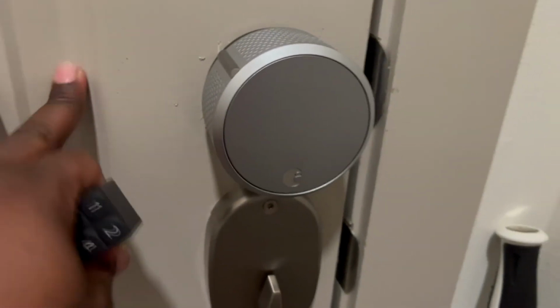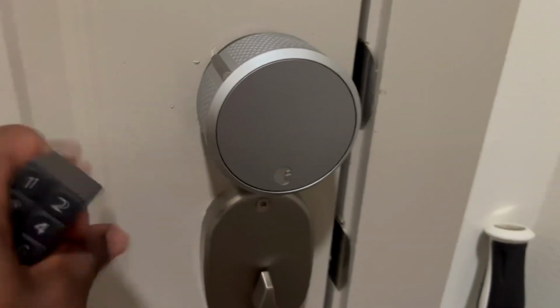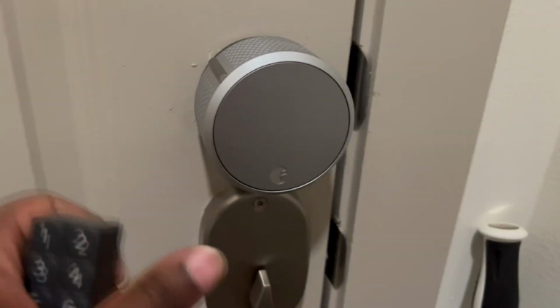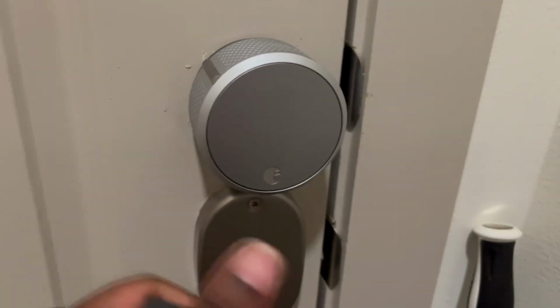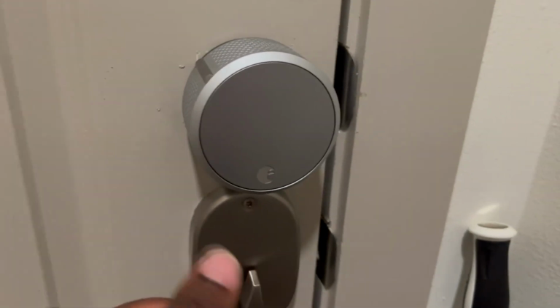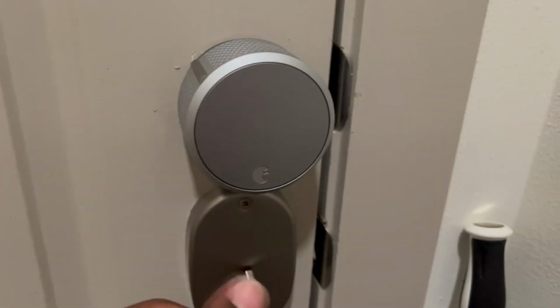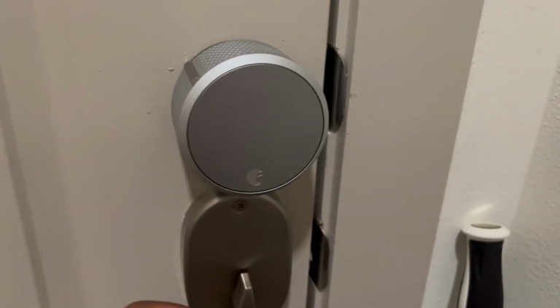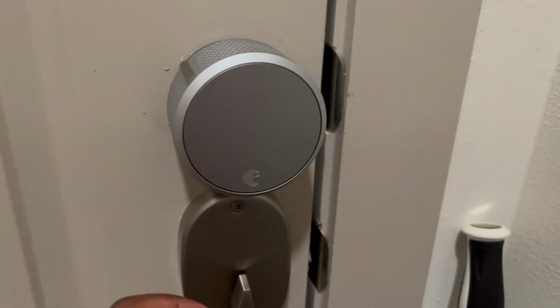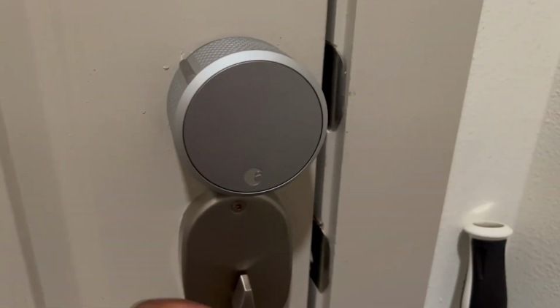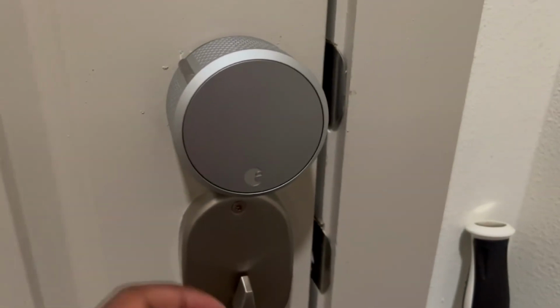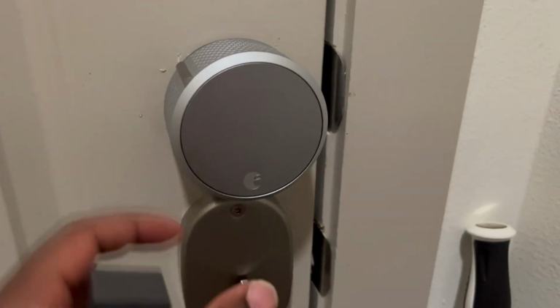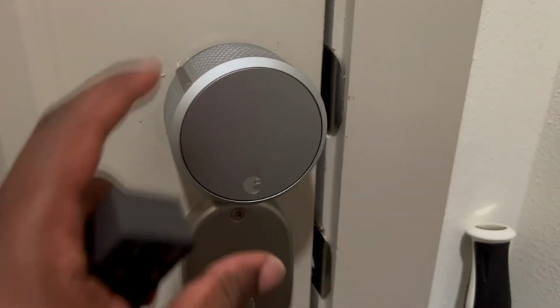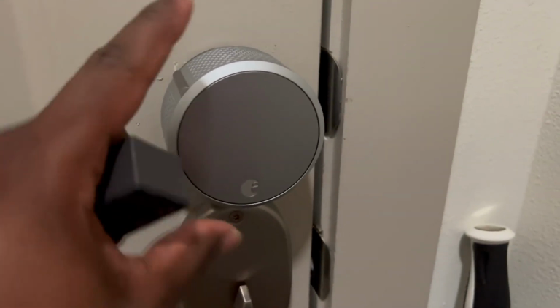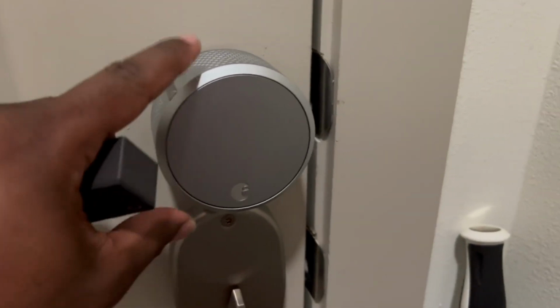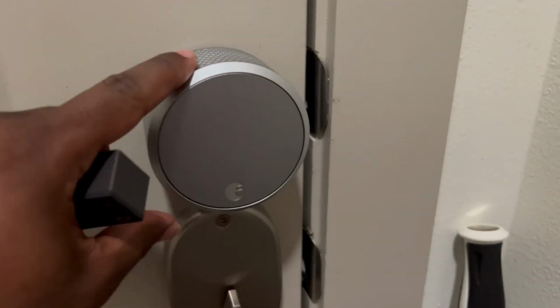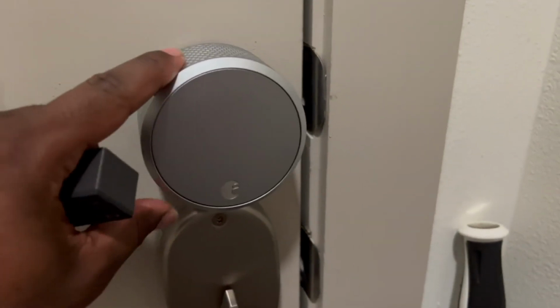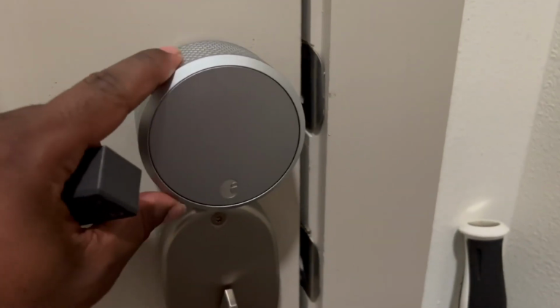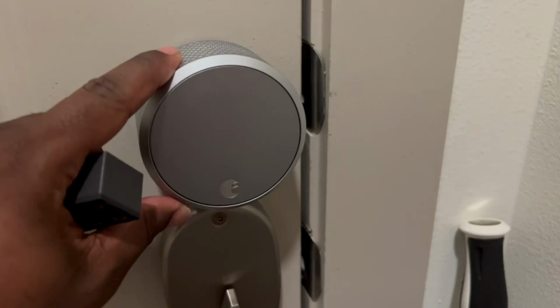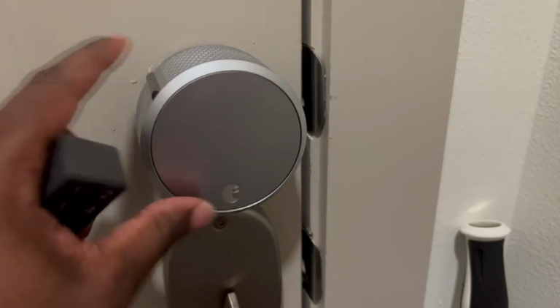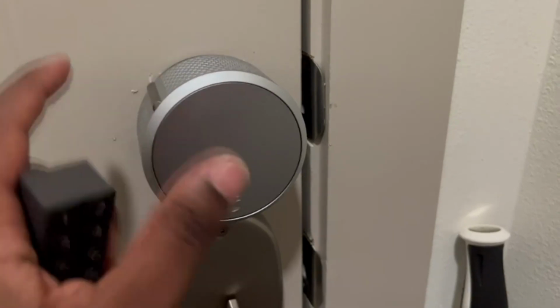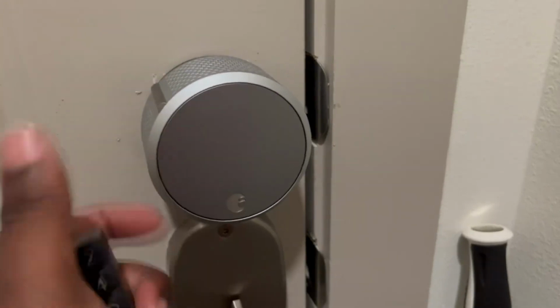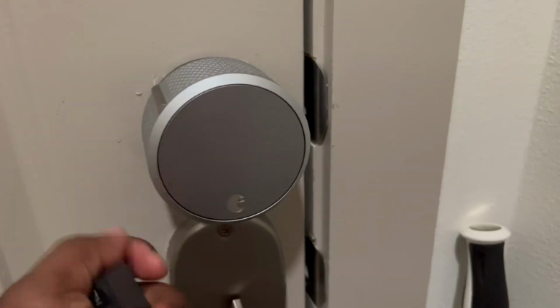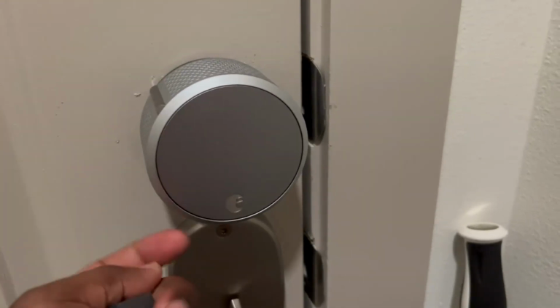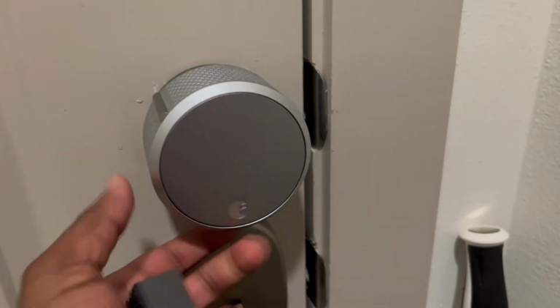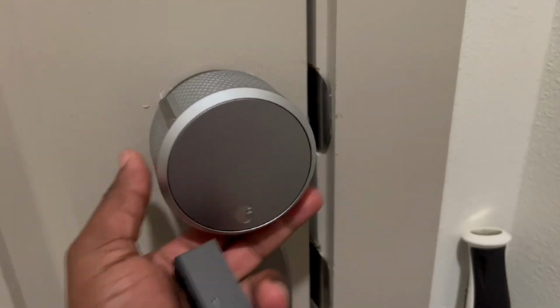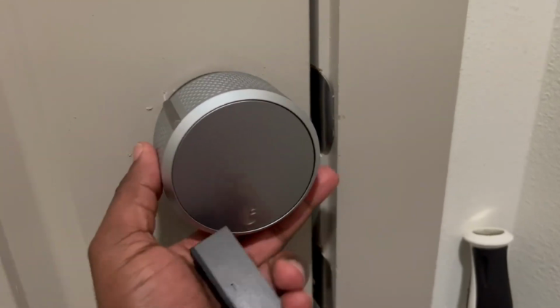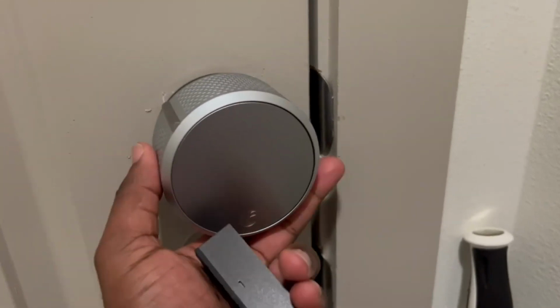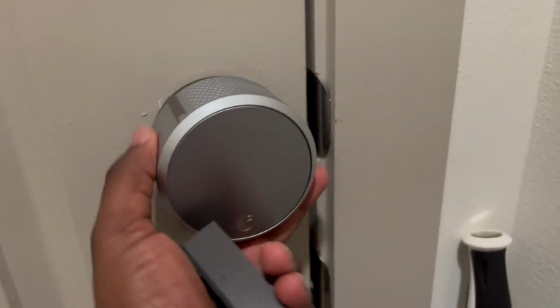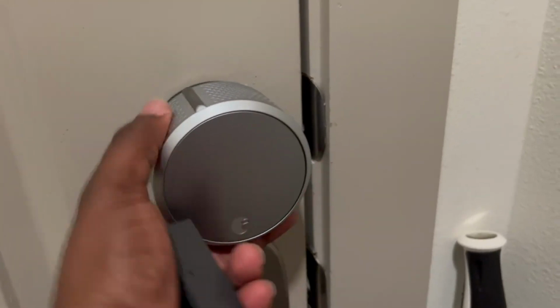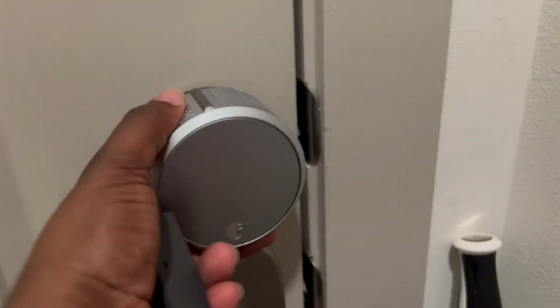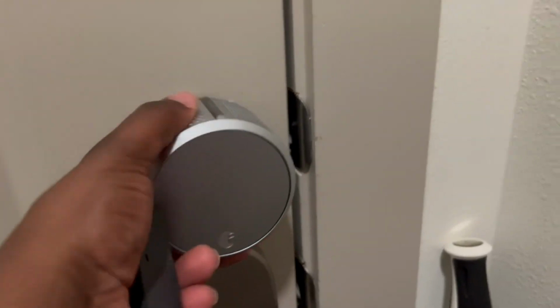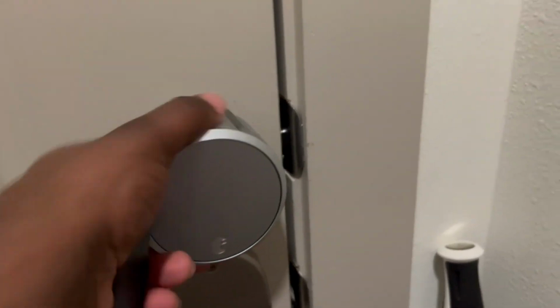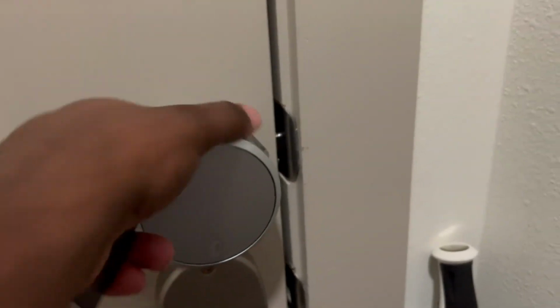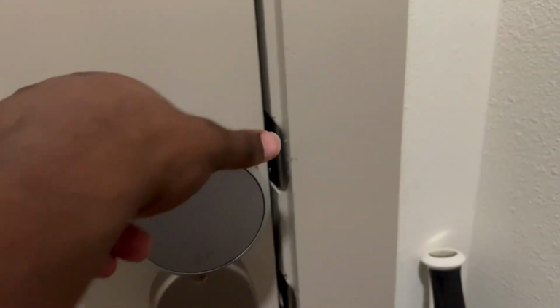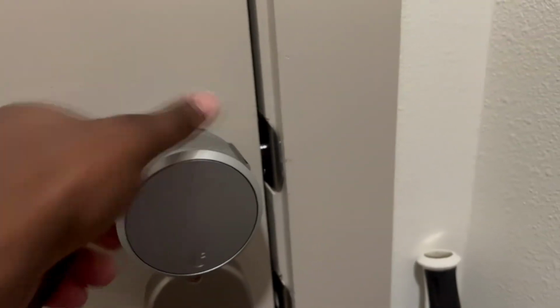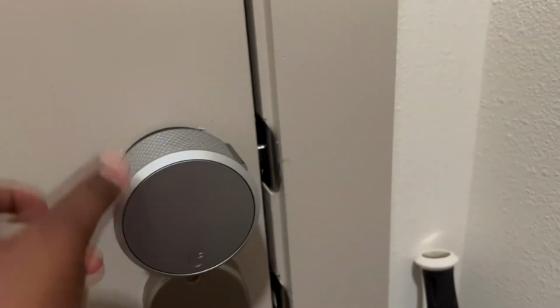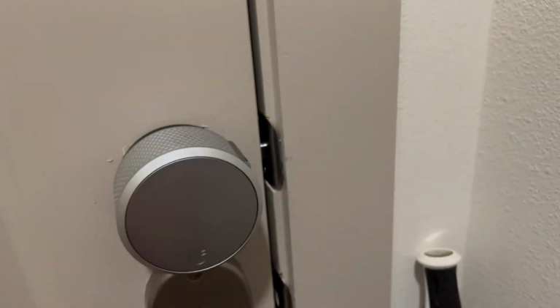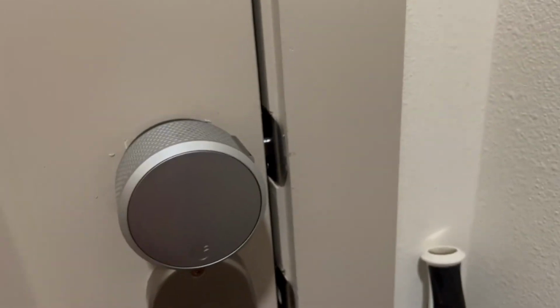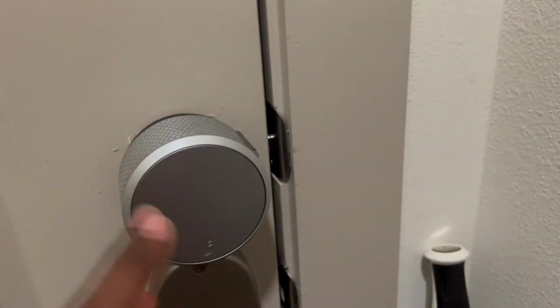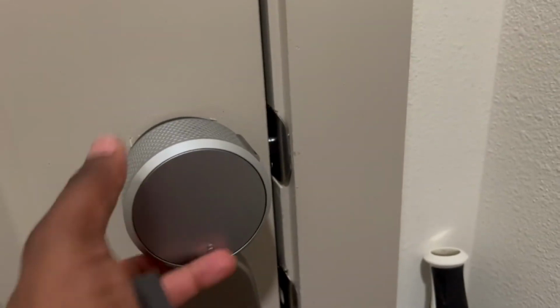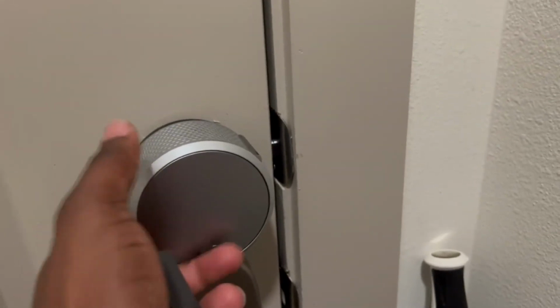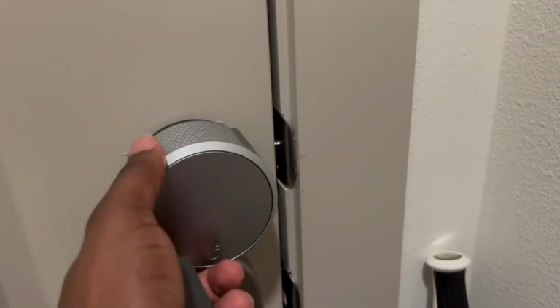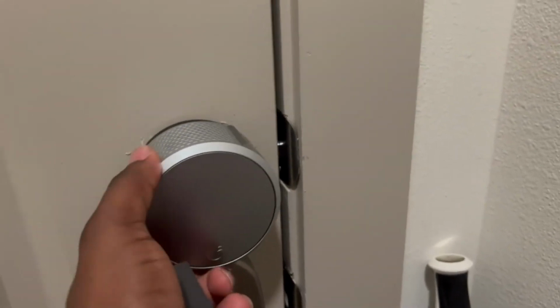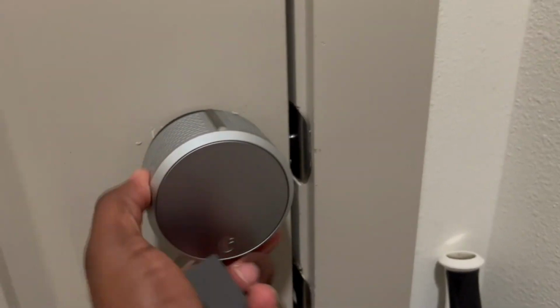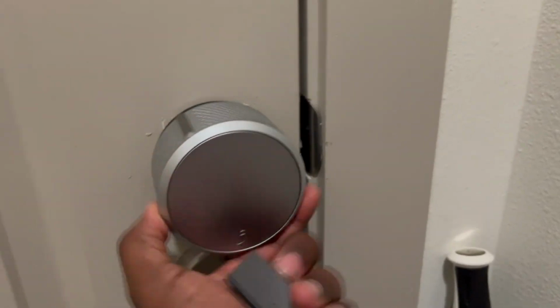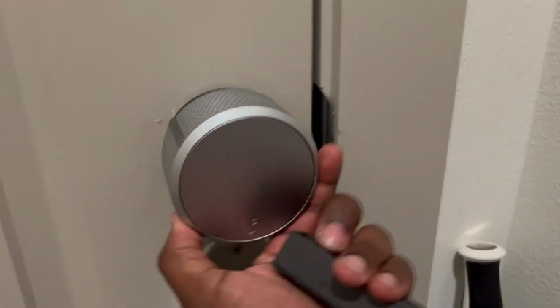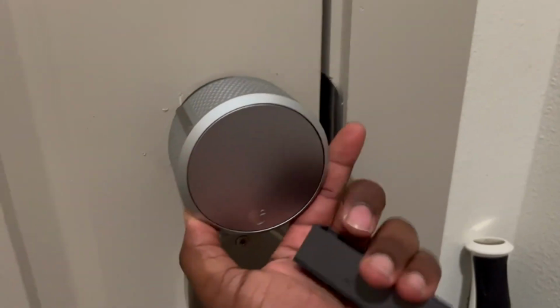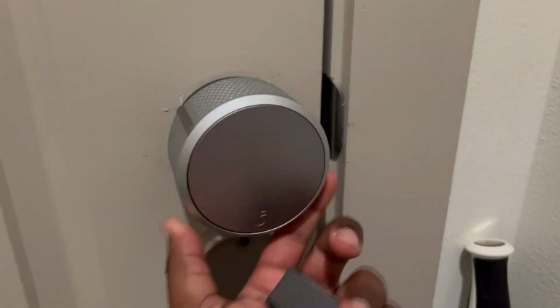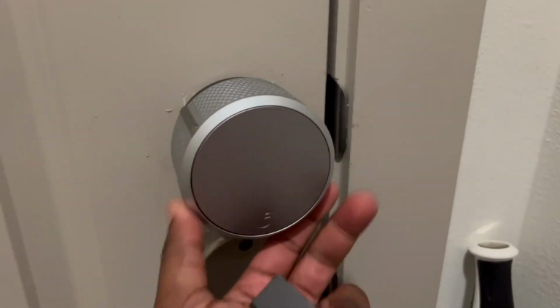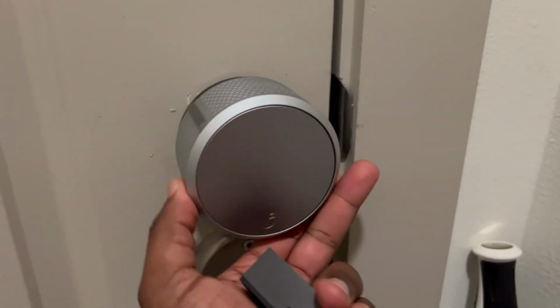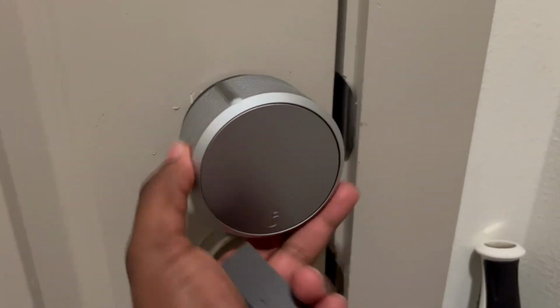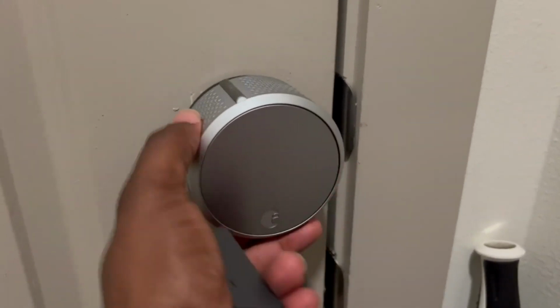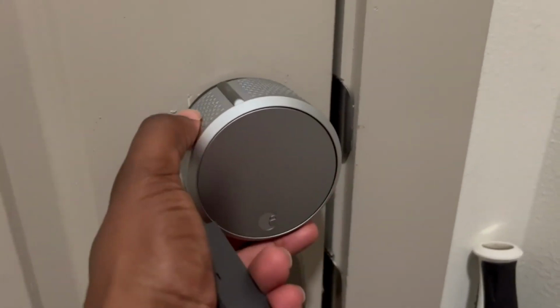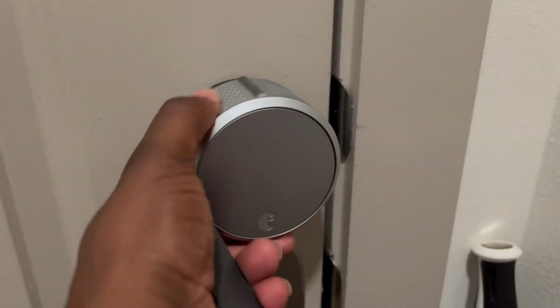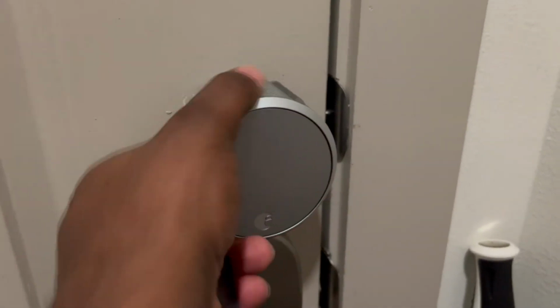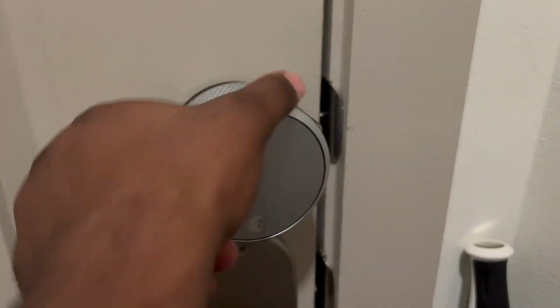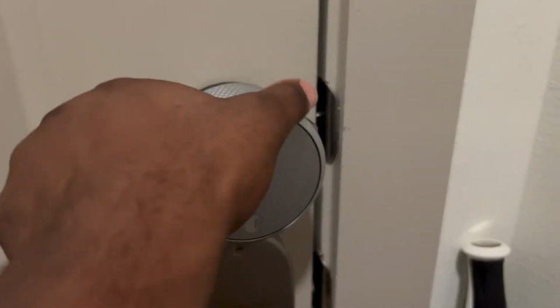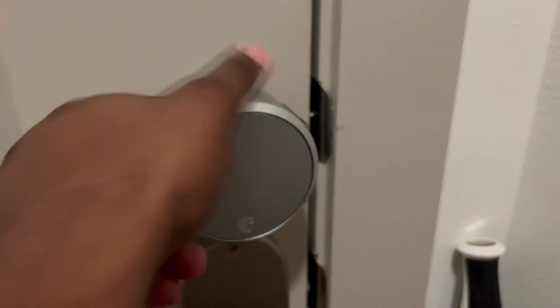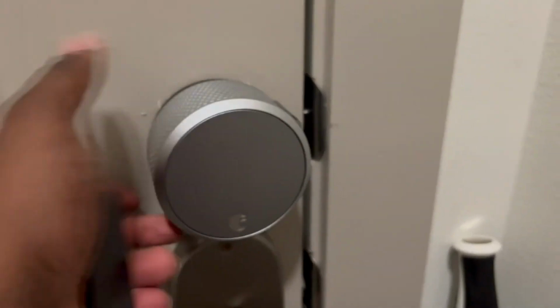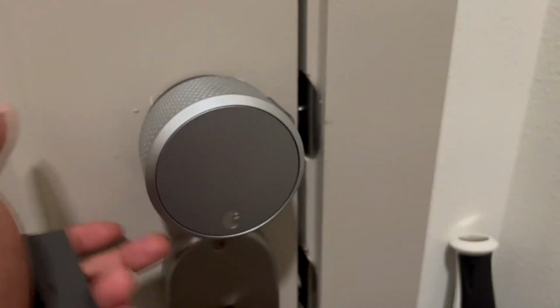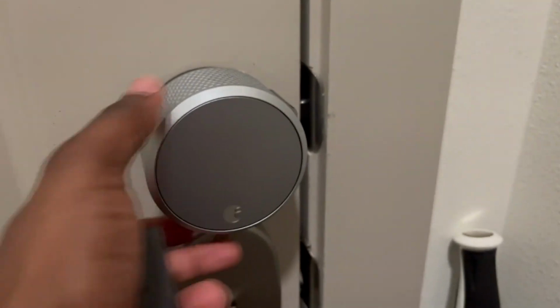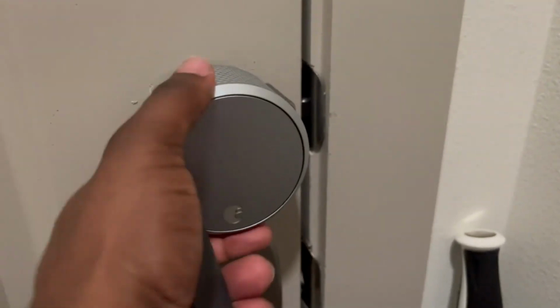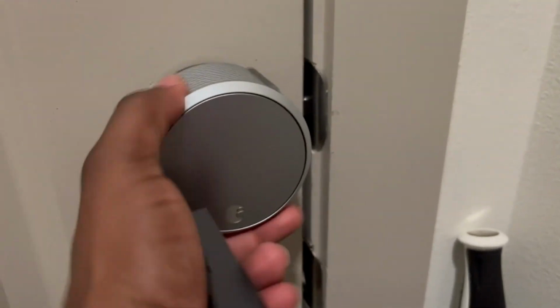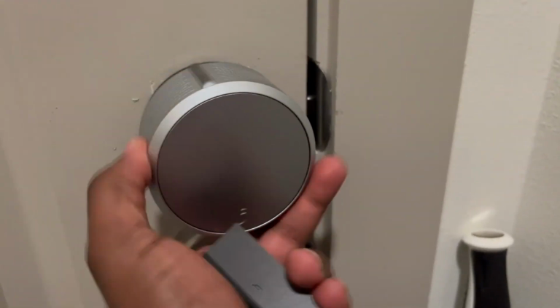Really nice lock — love to have it. It's super easy to unlock and lock. It's really simple.